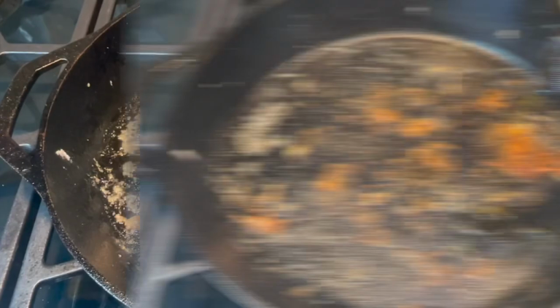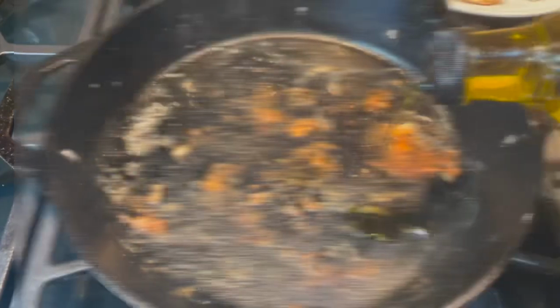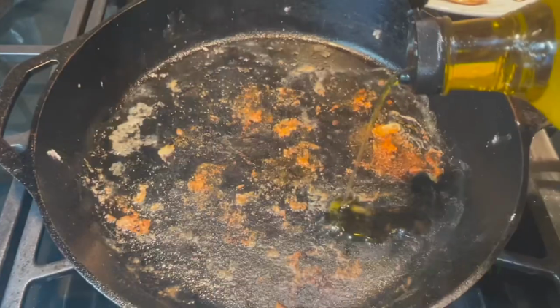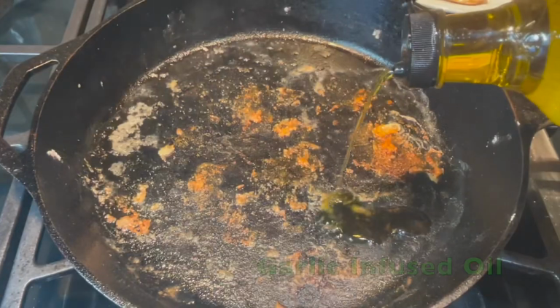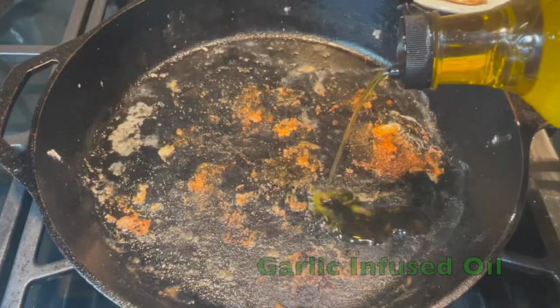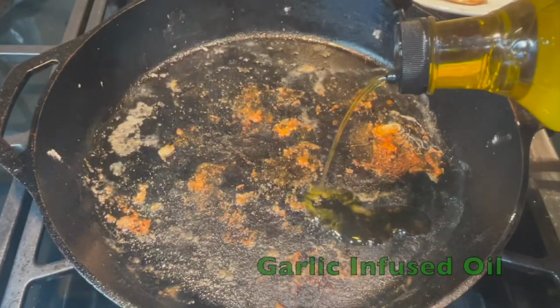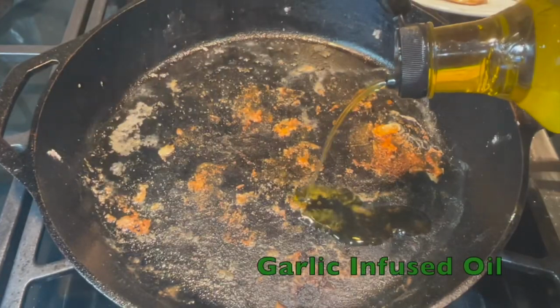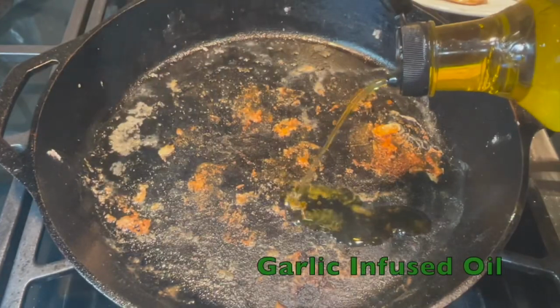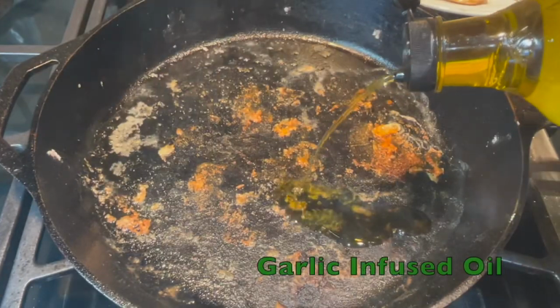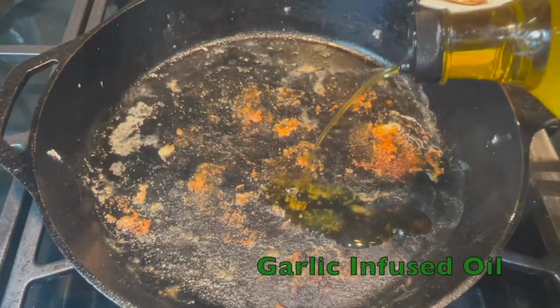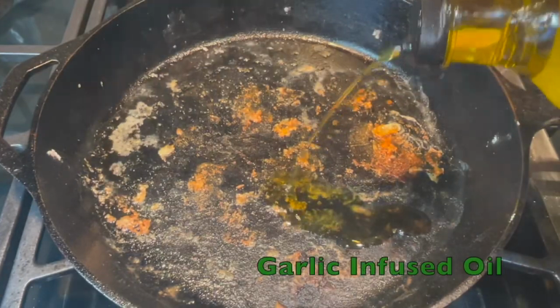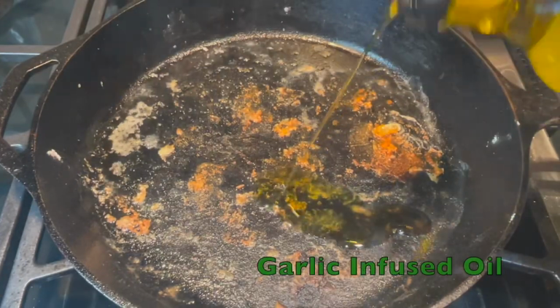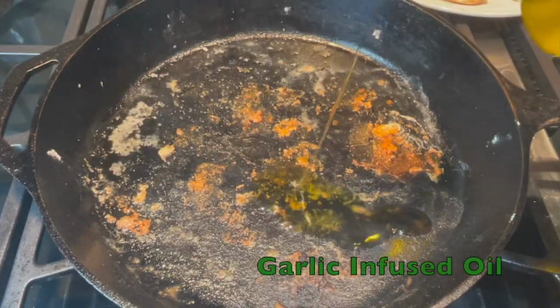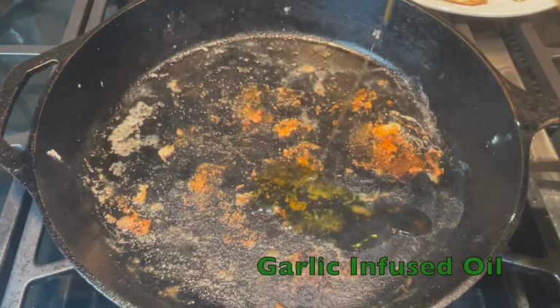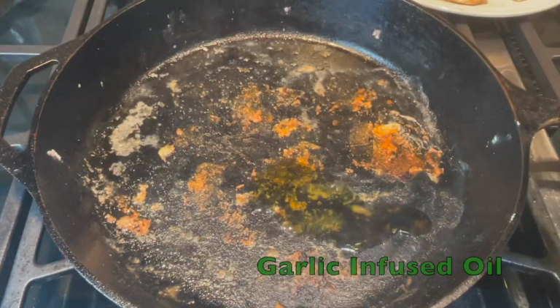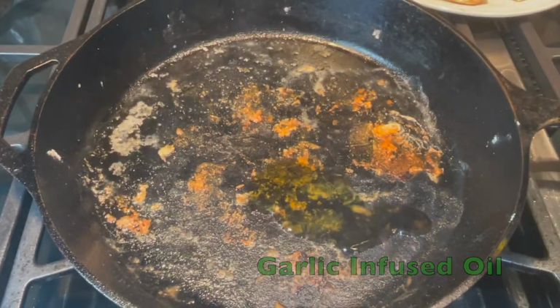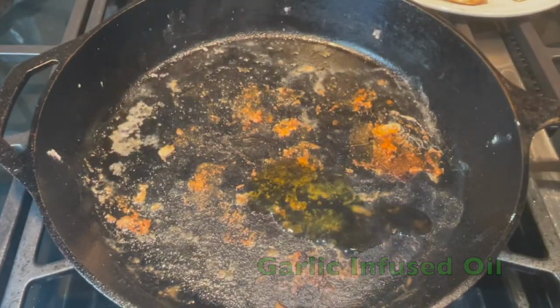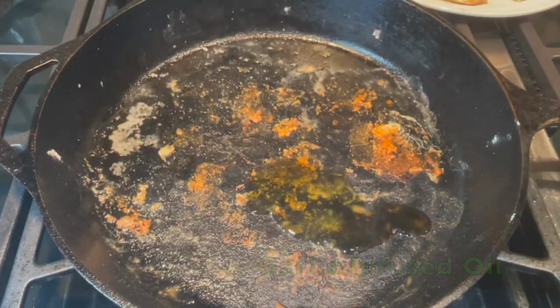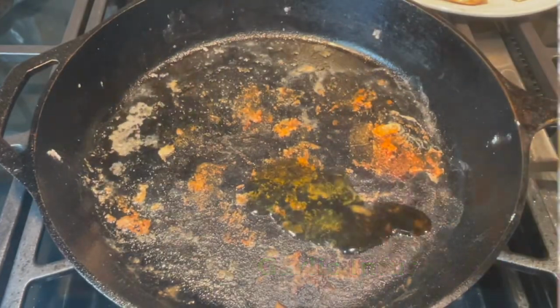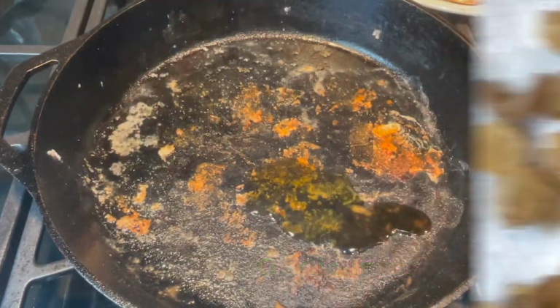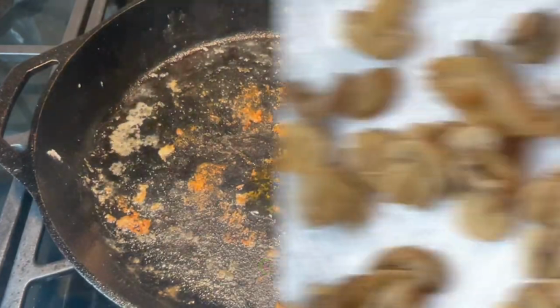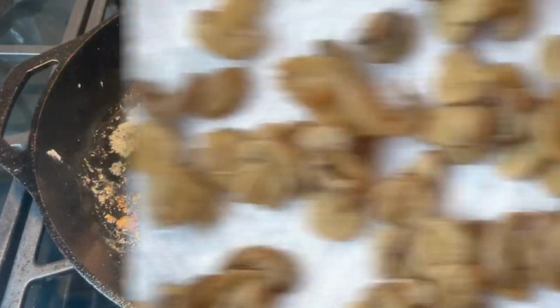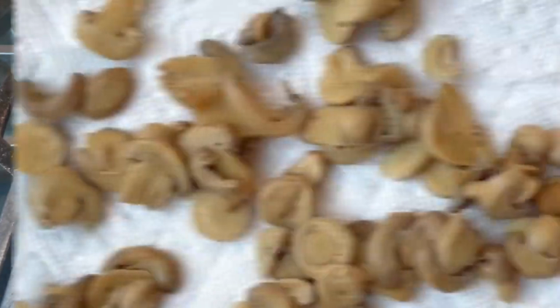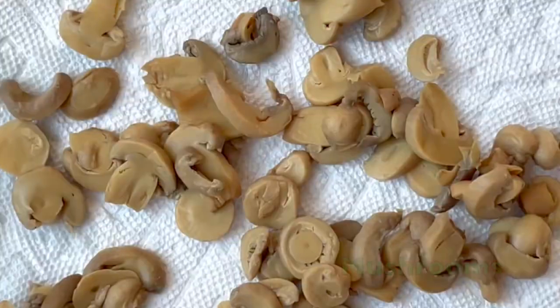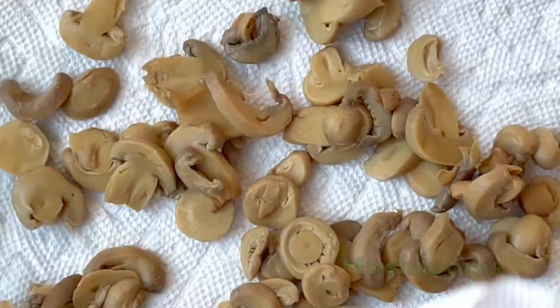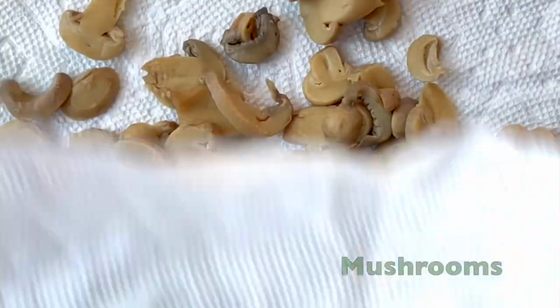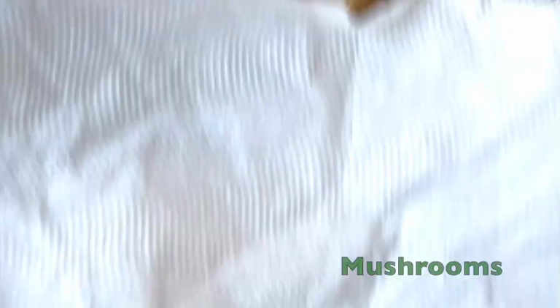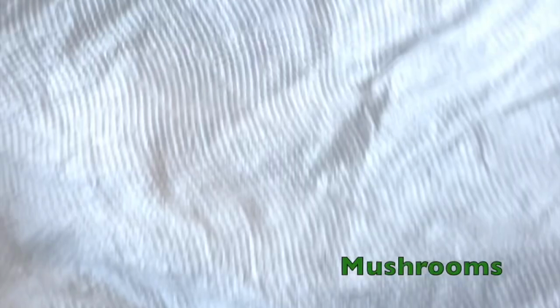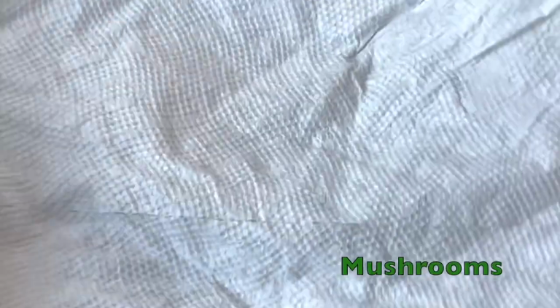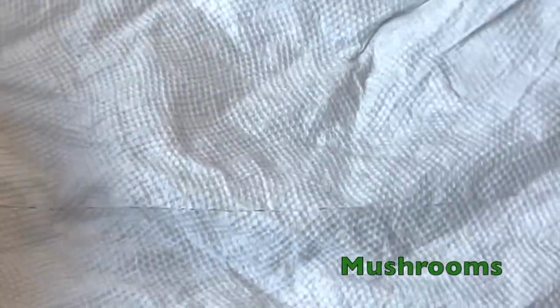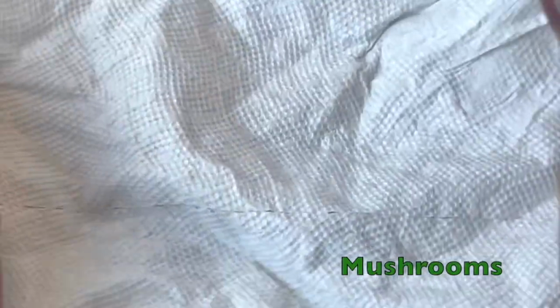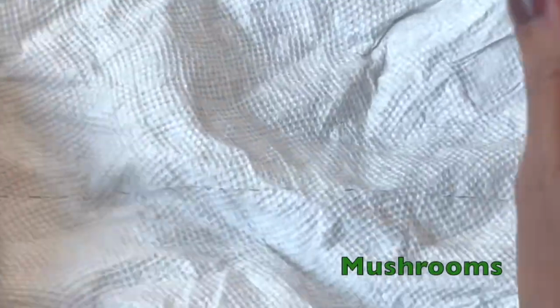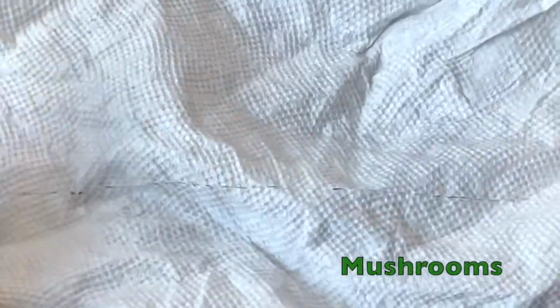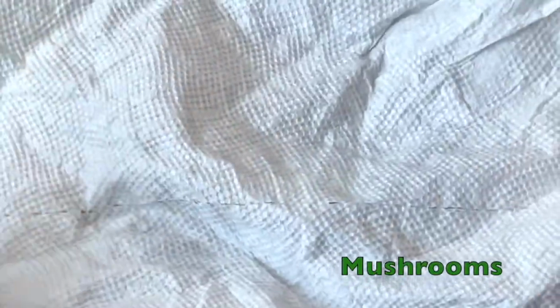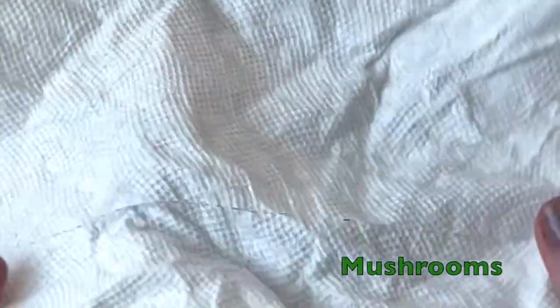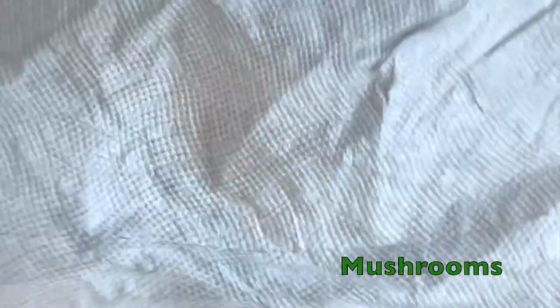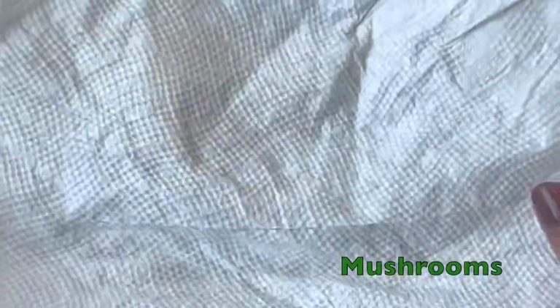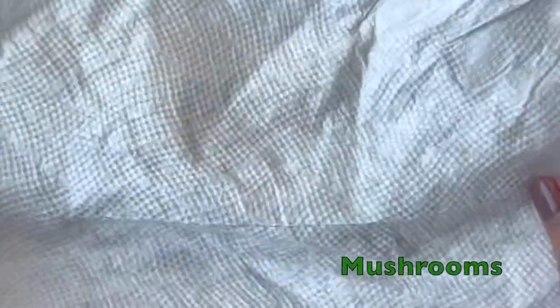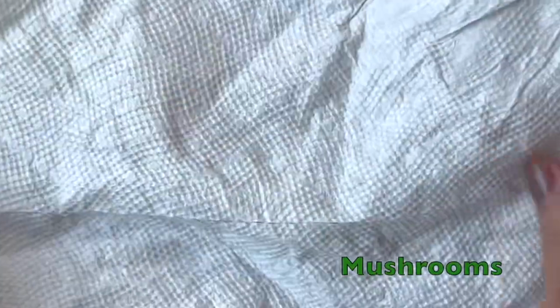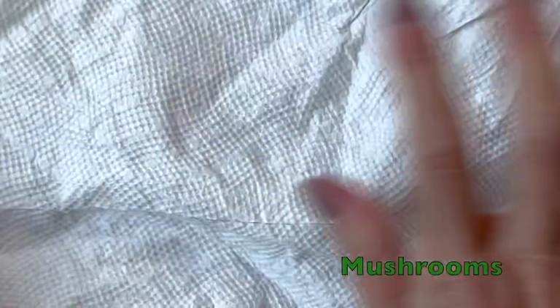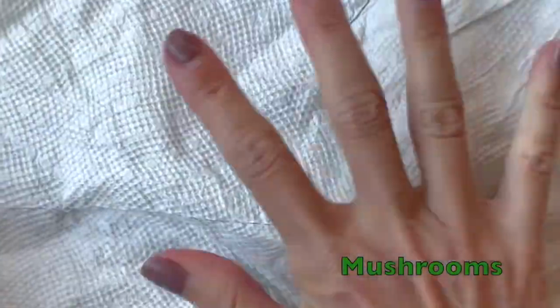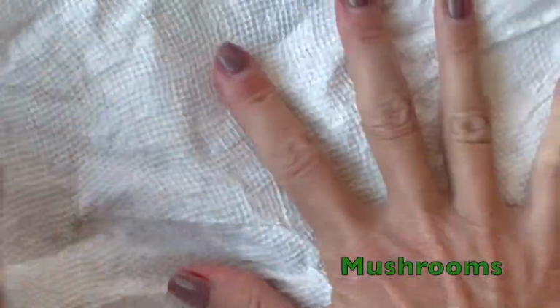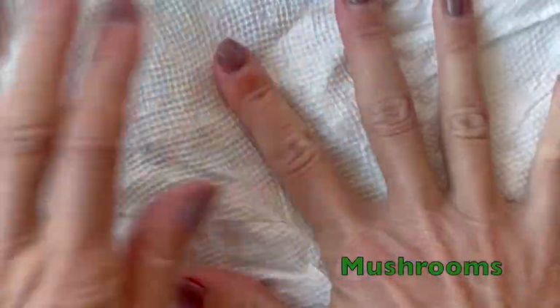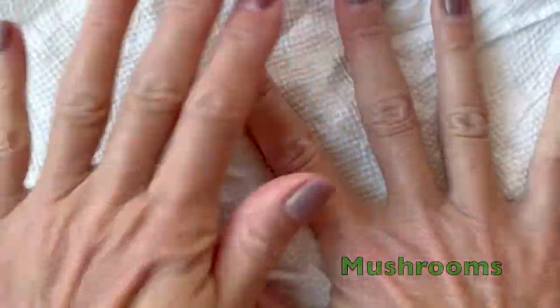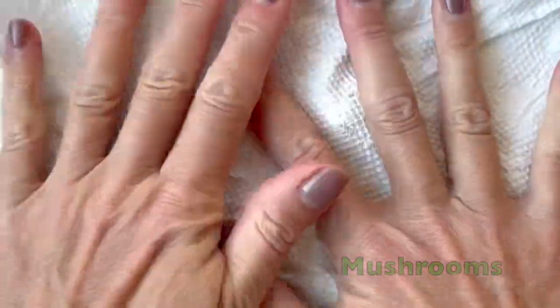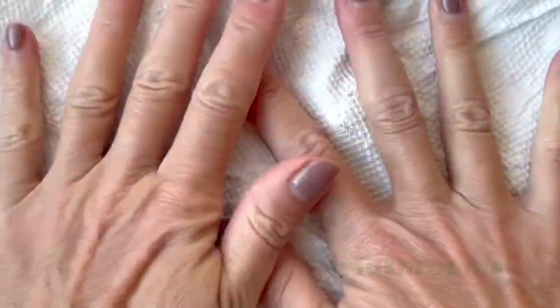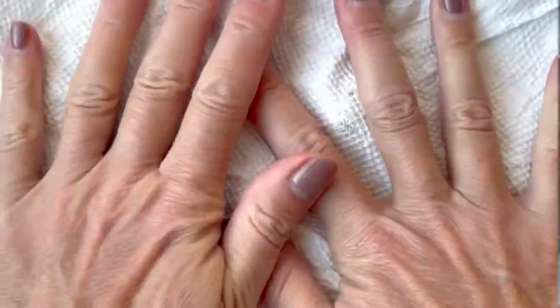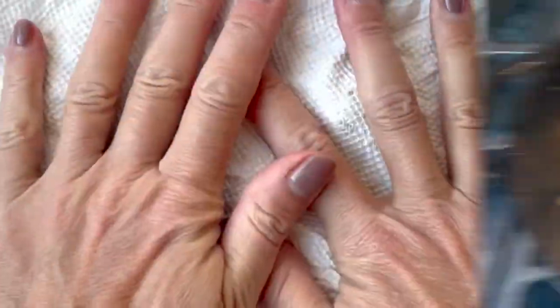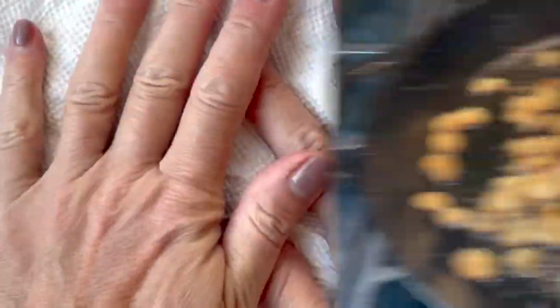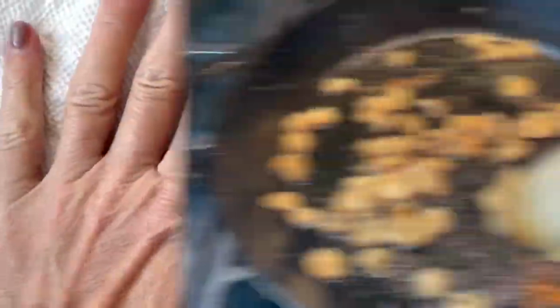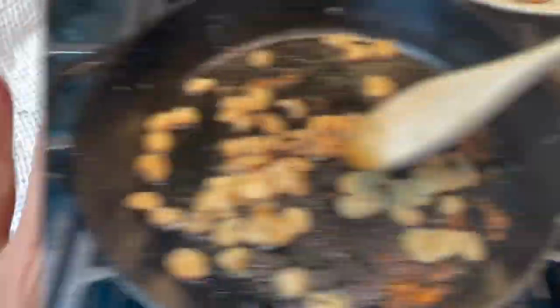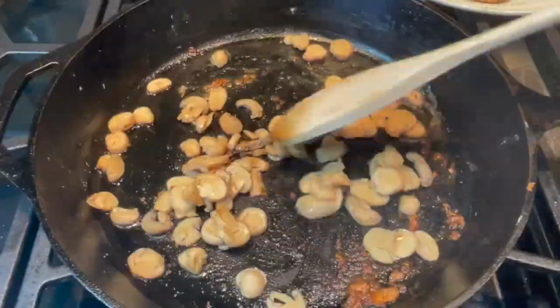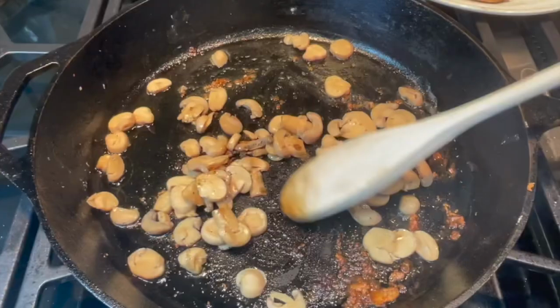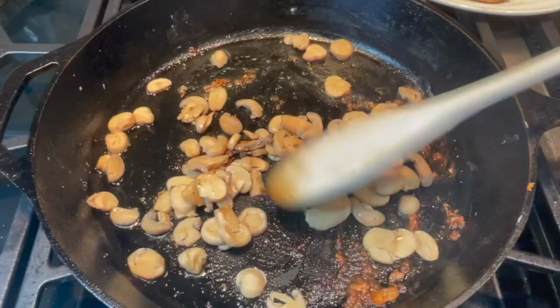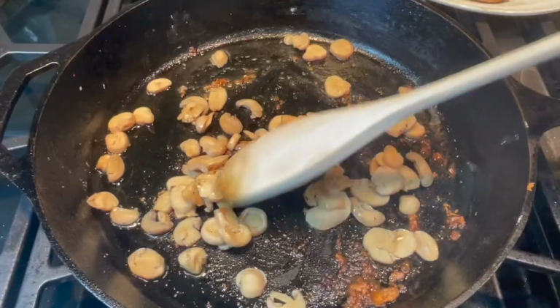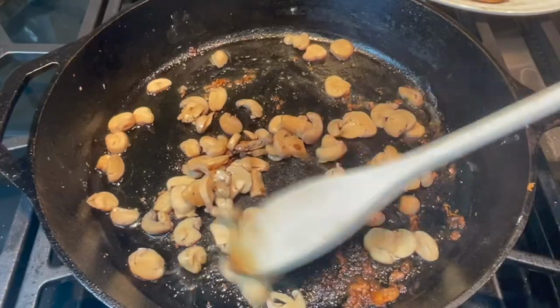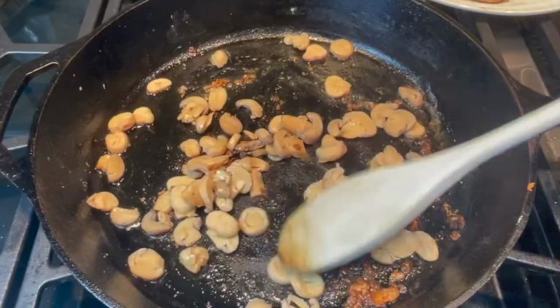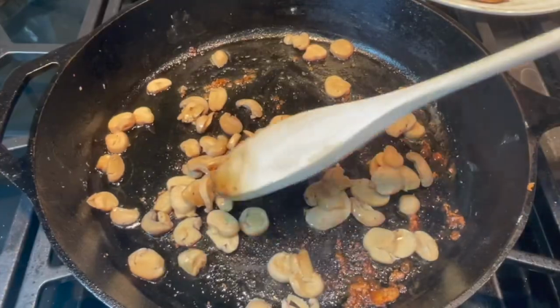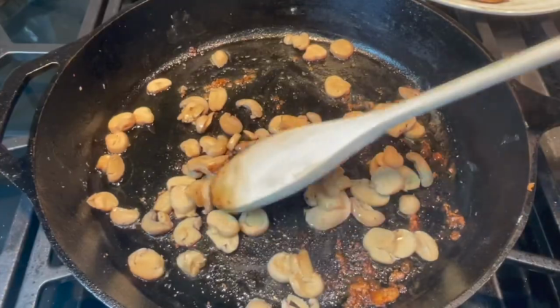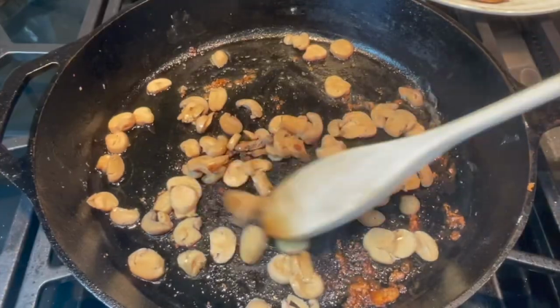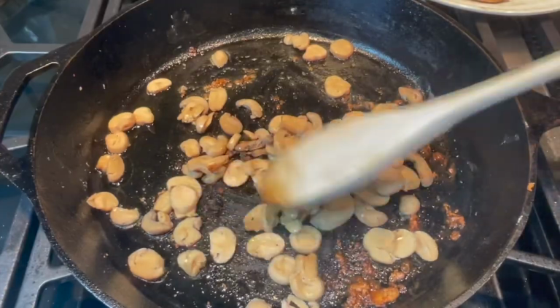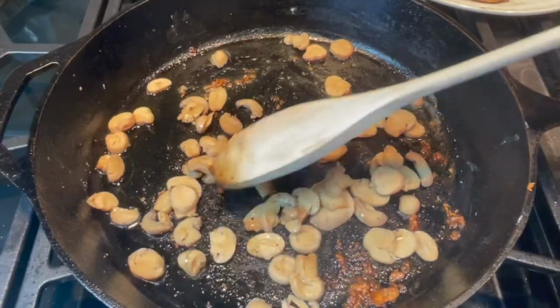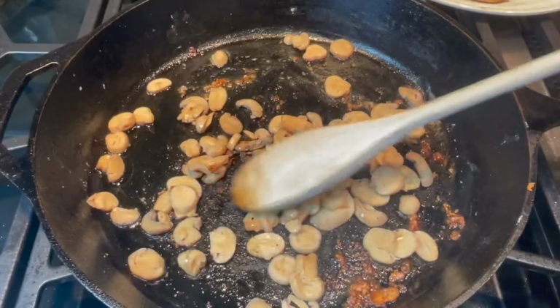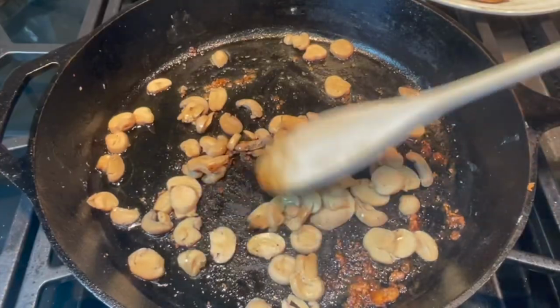Heat your garlic infused oil, then press your sliced drained mushrooms between paper towels and place them in the skillet.